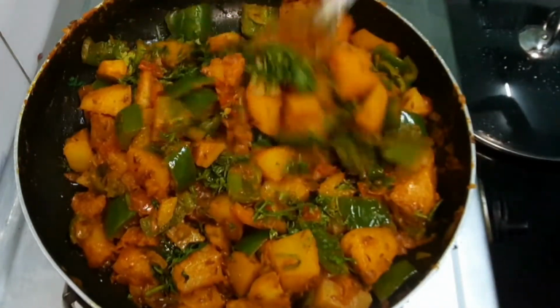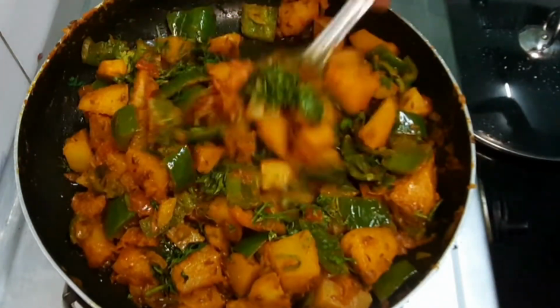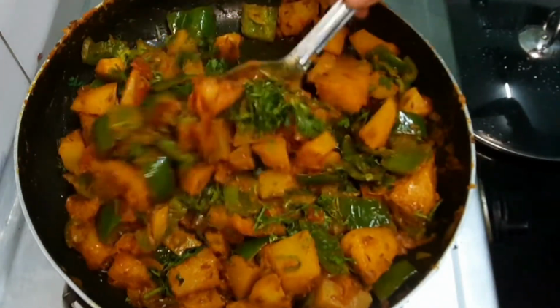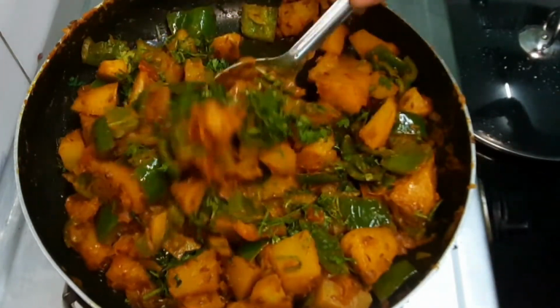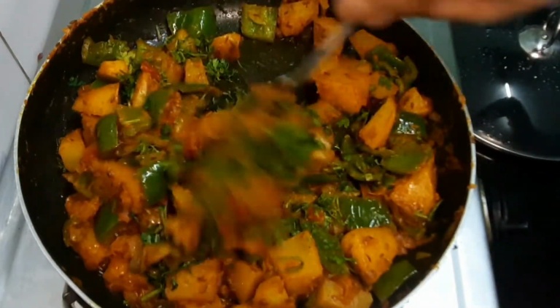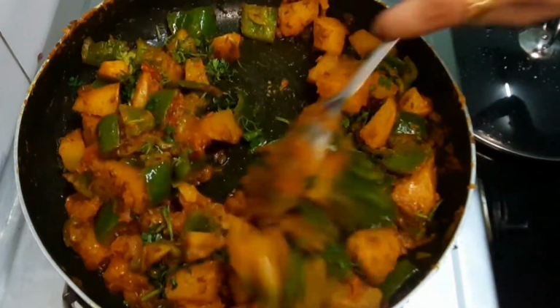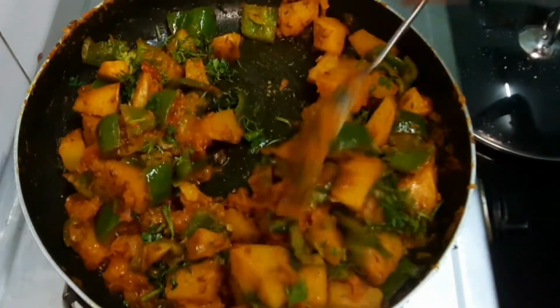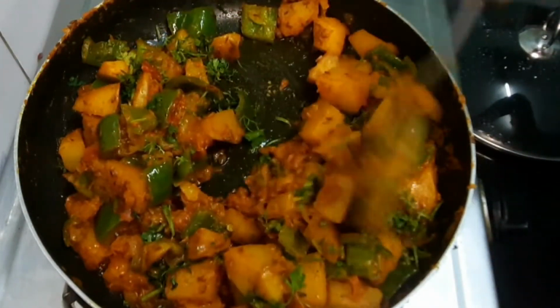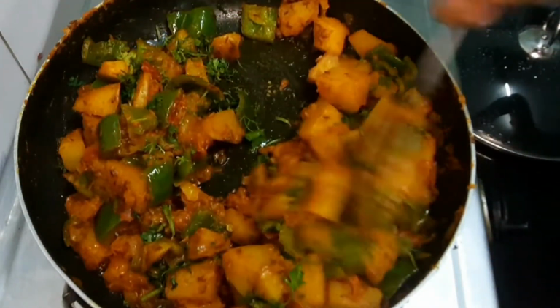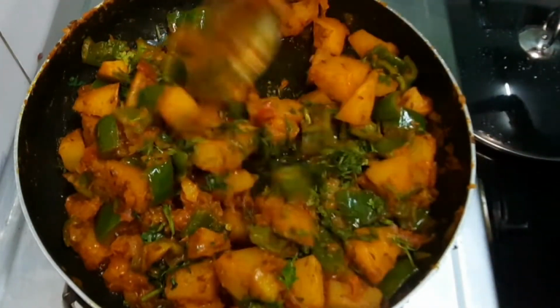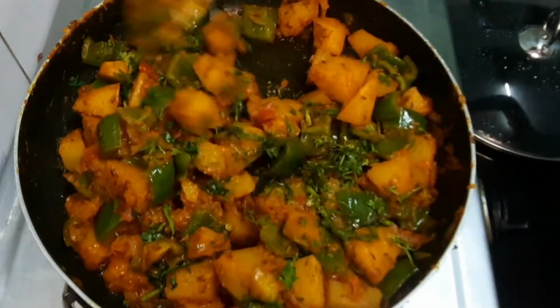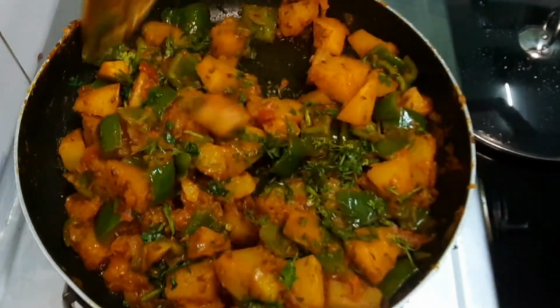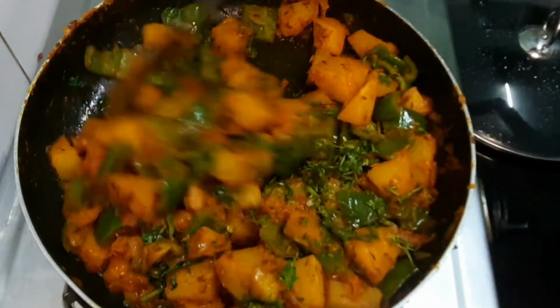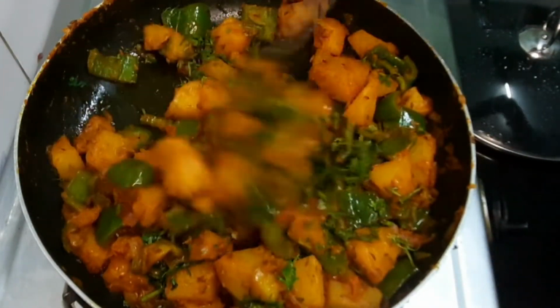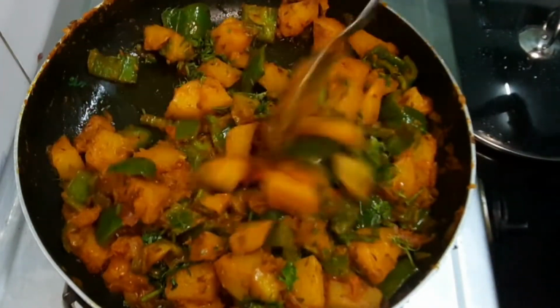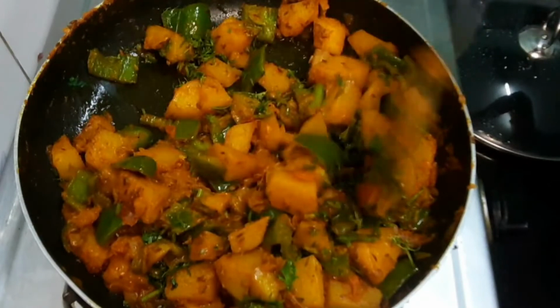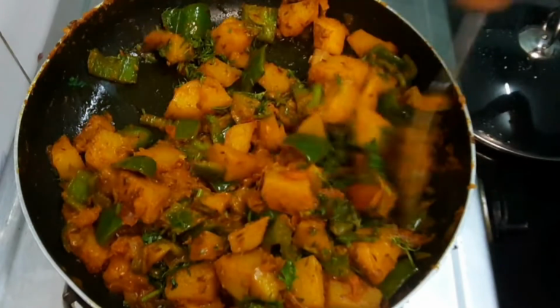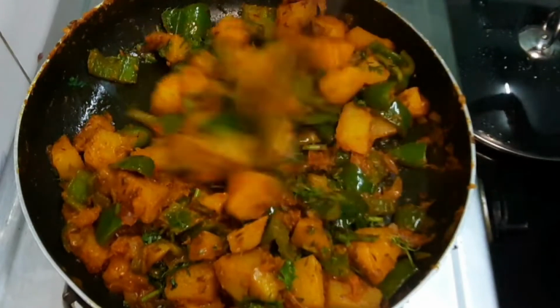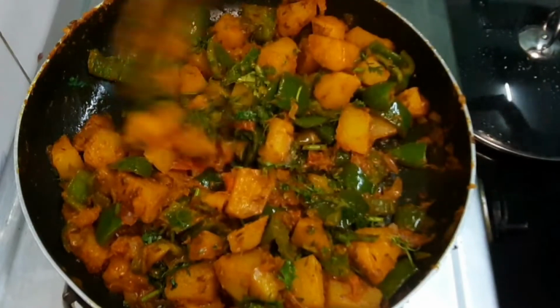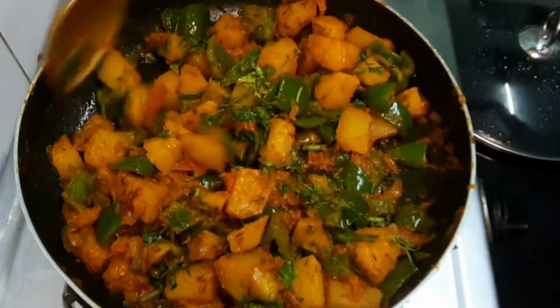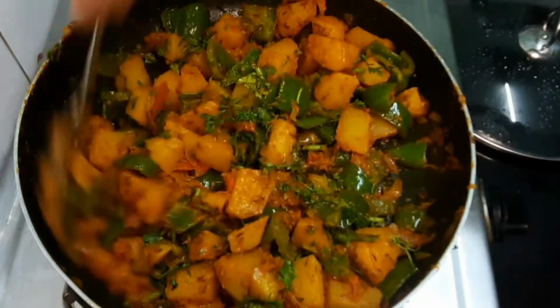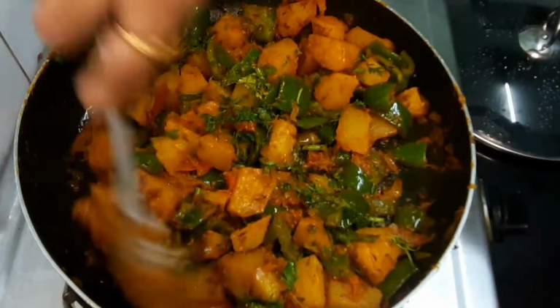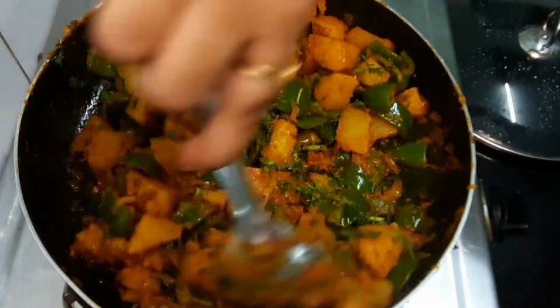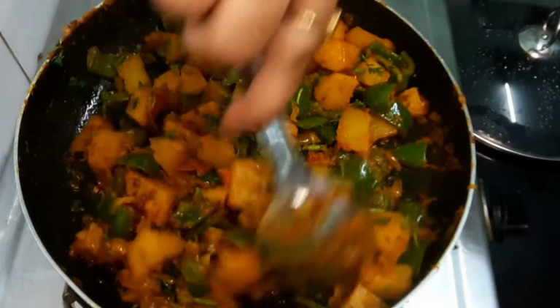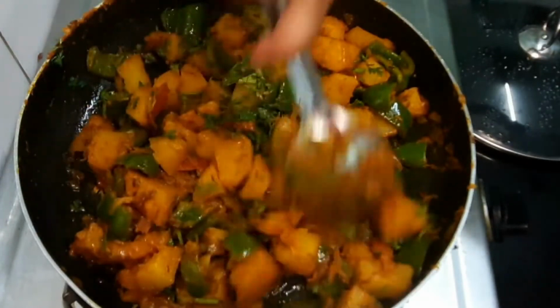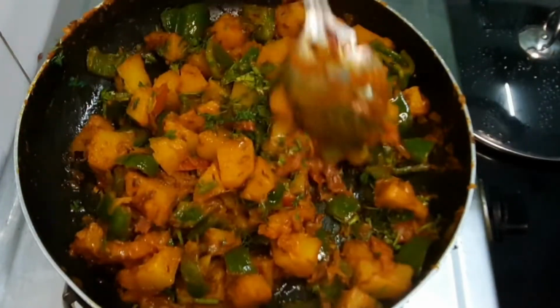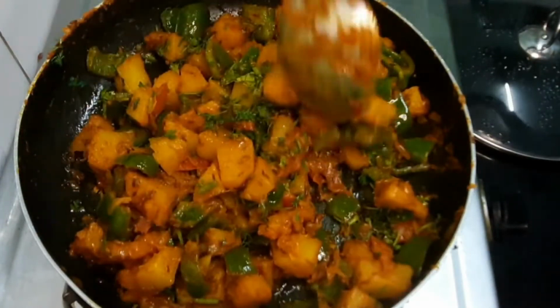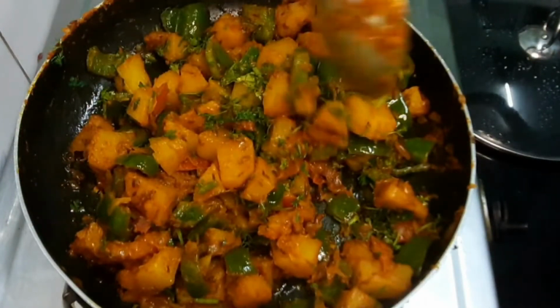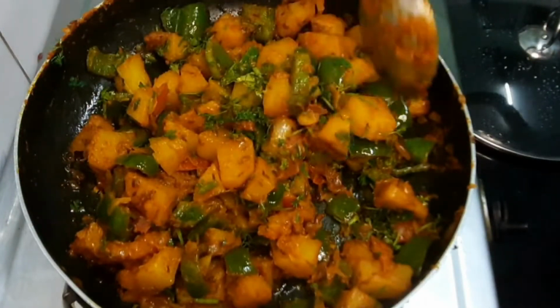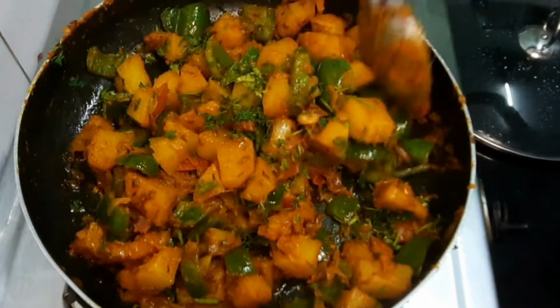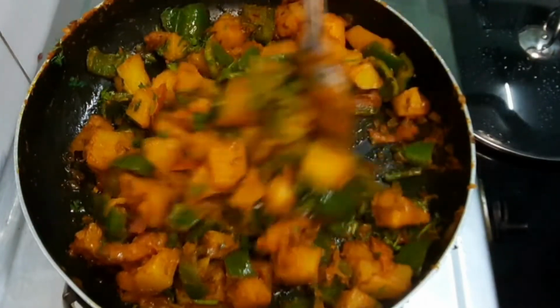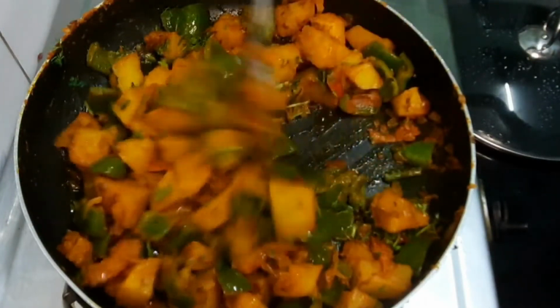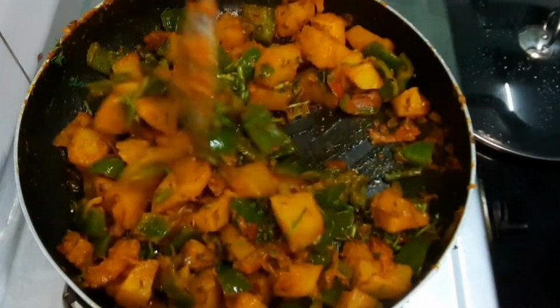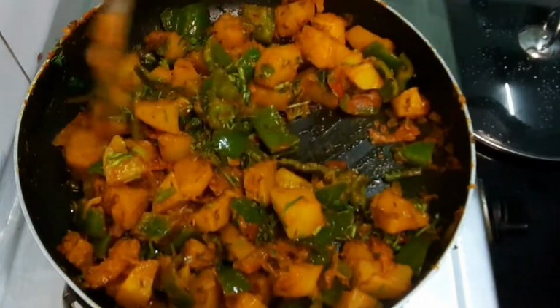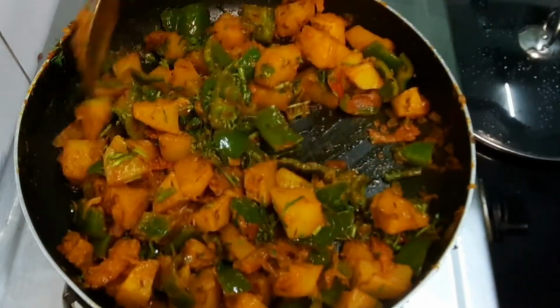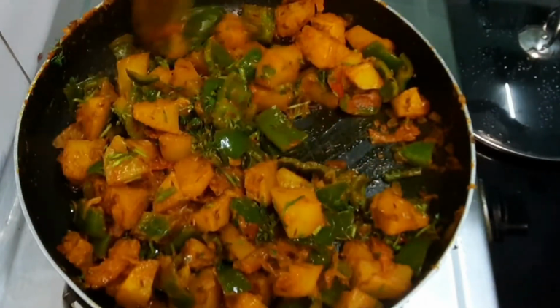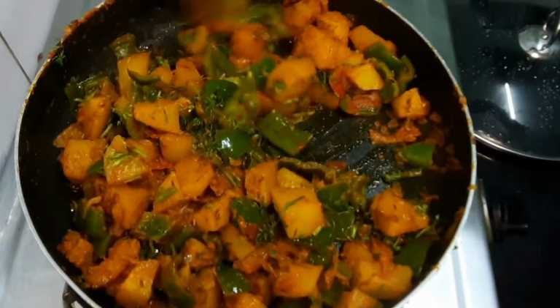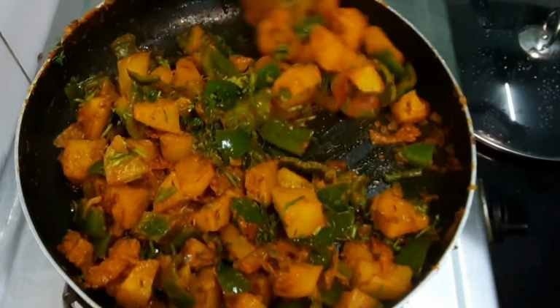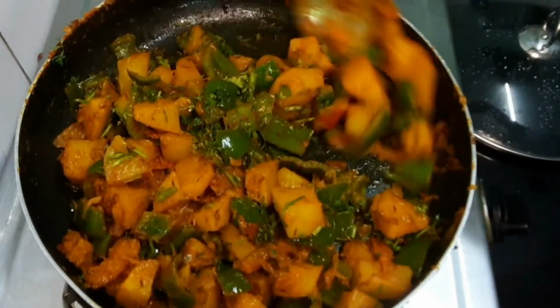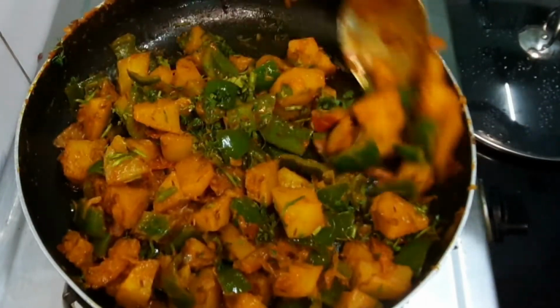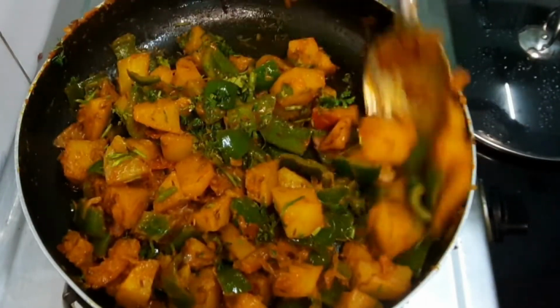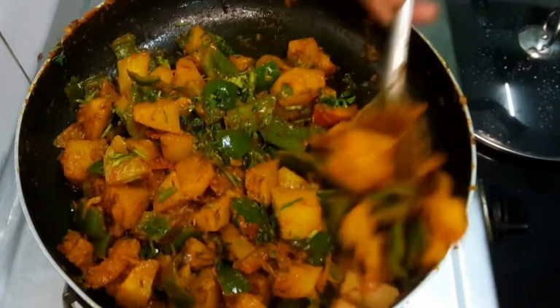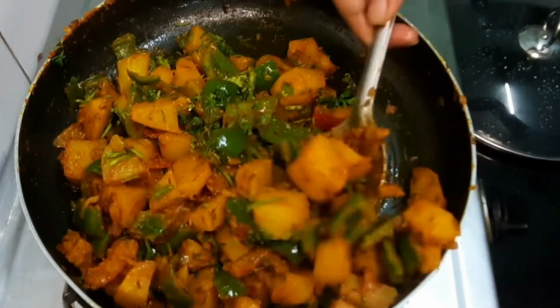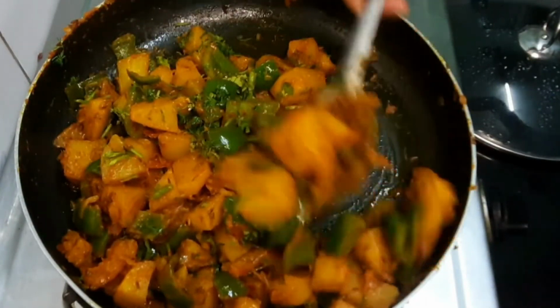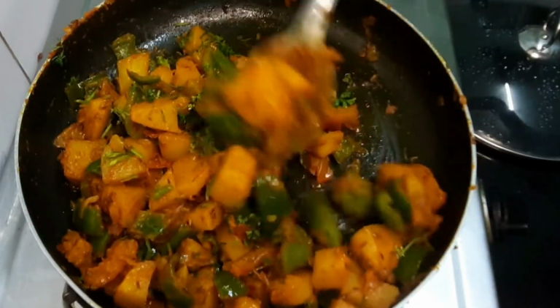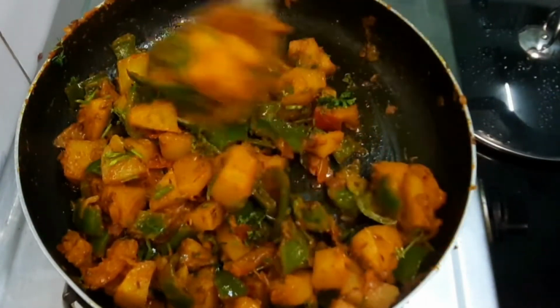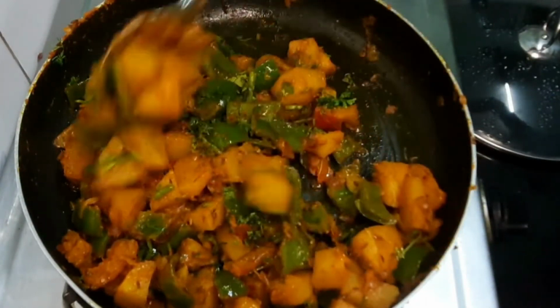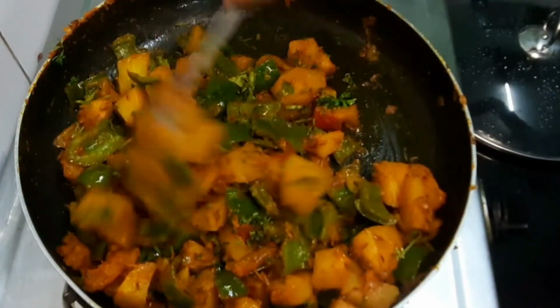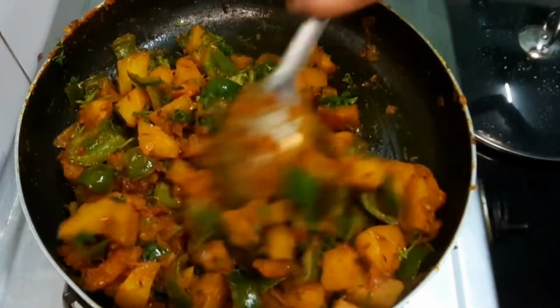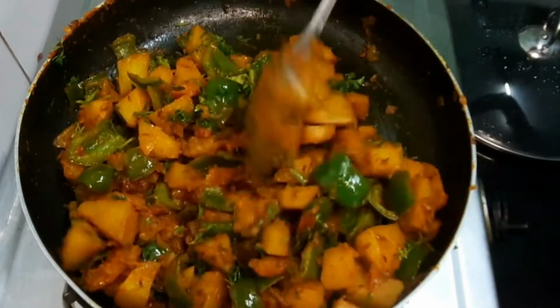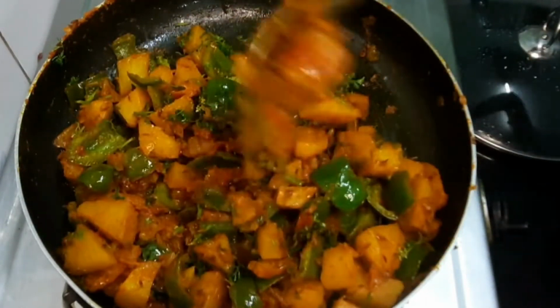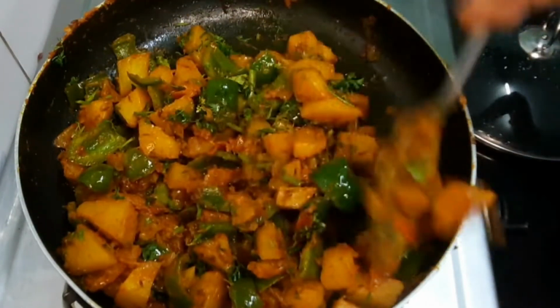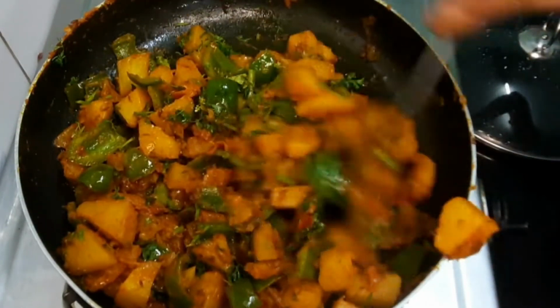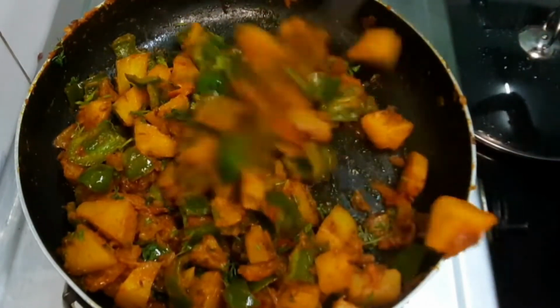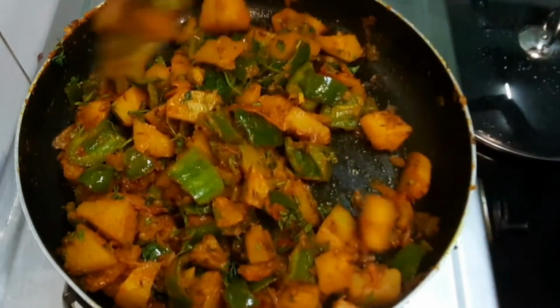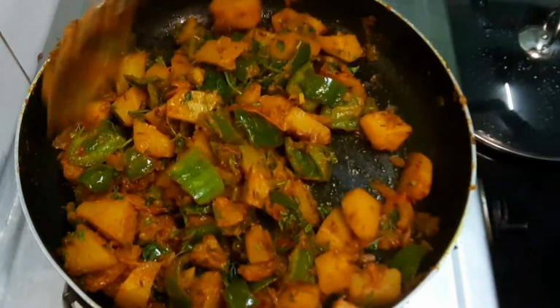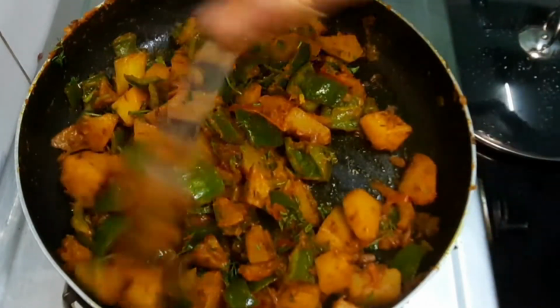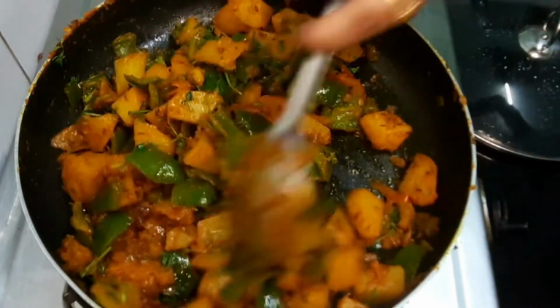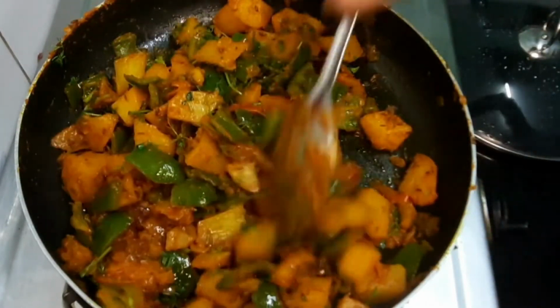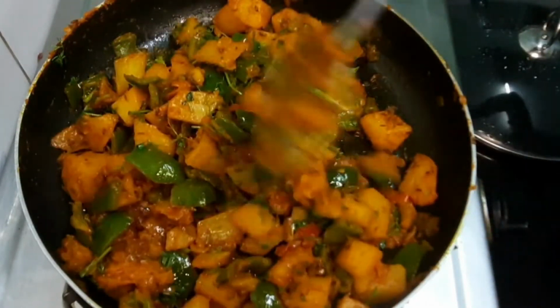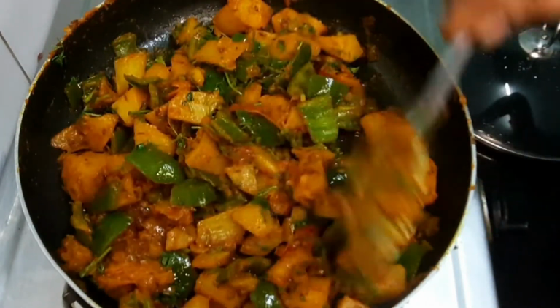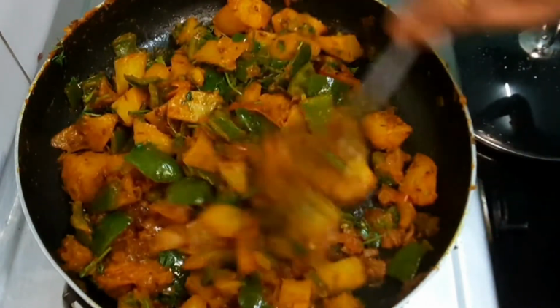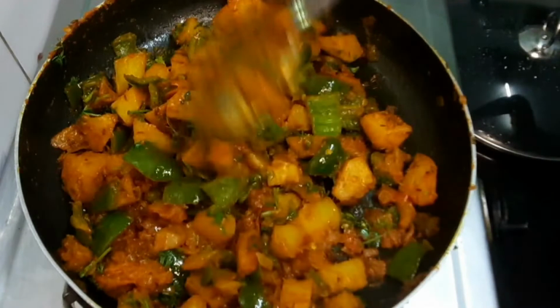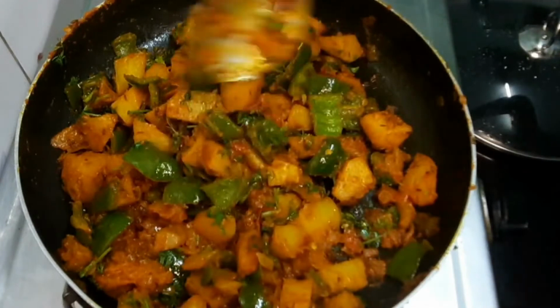Aloo Capsicum Palya, also called sabzi — you can have it with chapati, roti, or rice. Everything is a combination that makes it ready for a lunch box, and it's the best recipe.